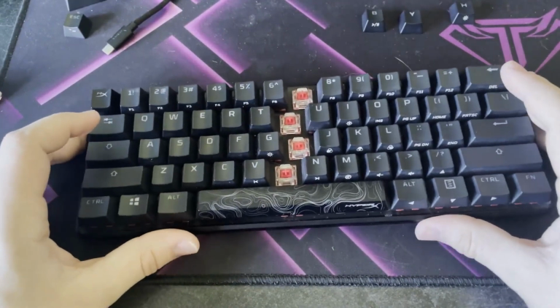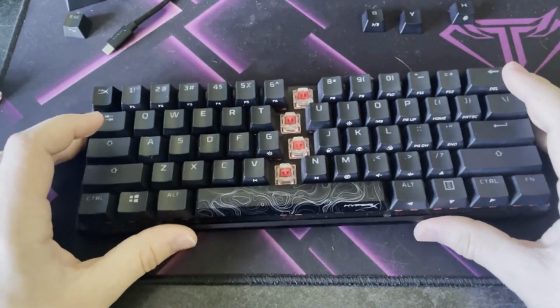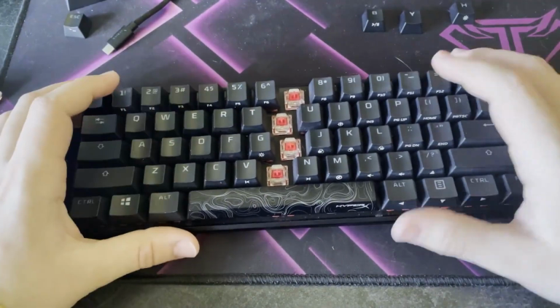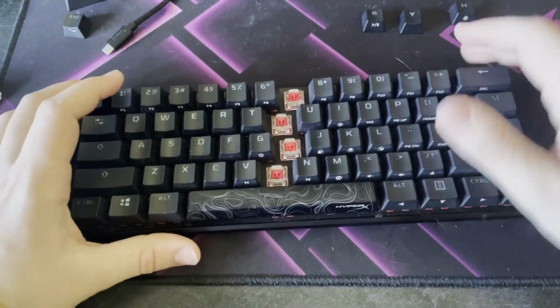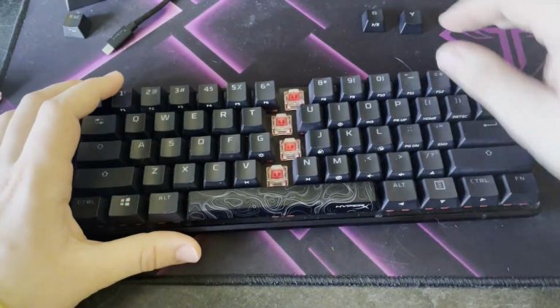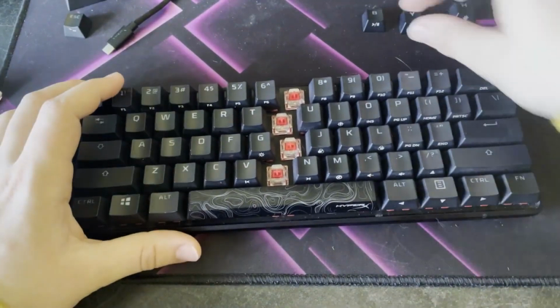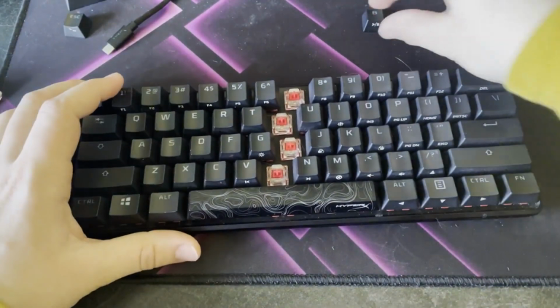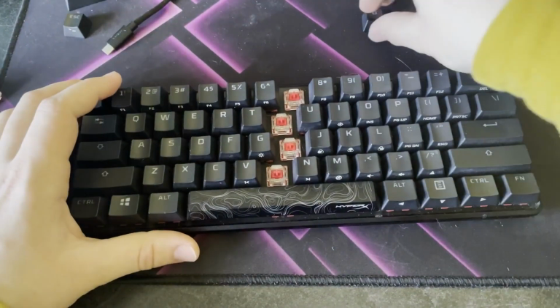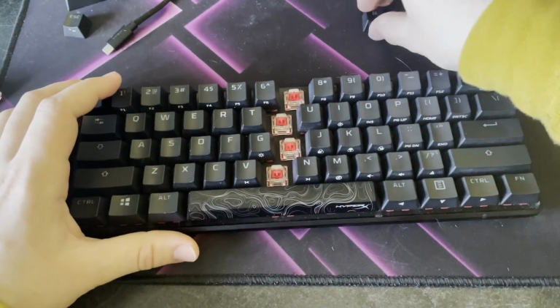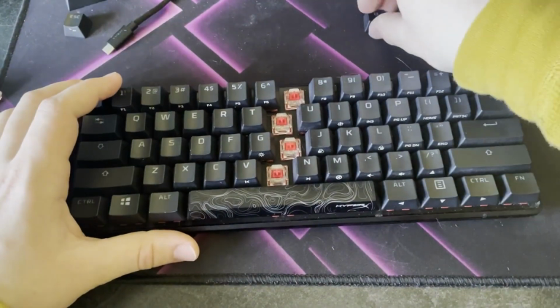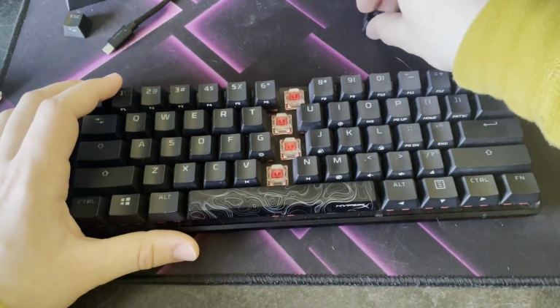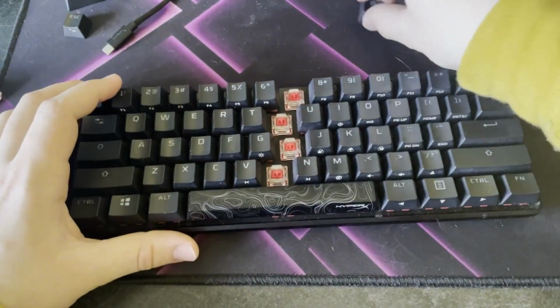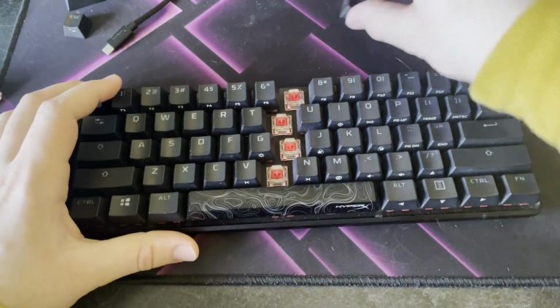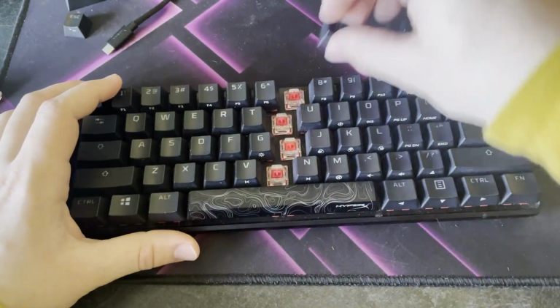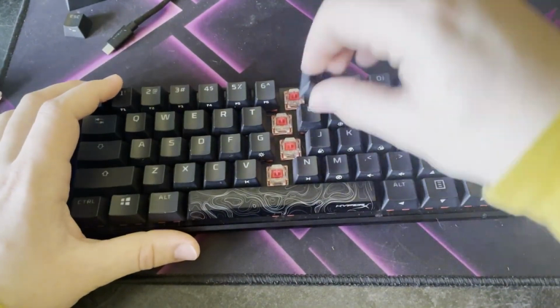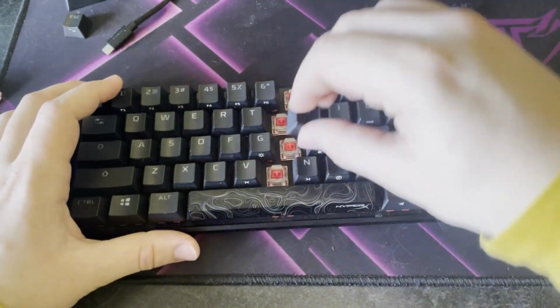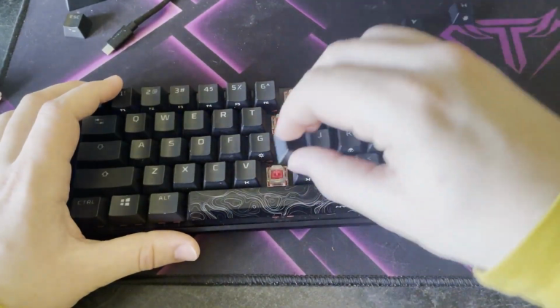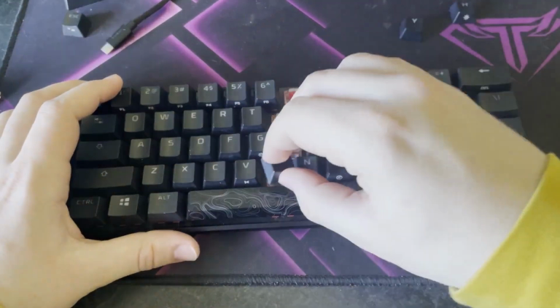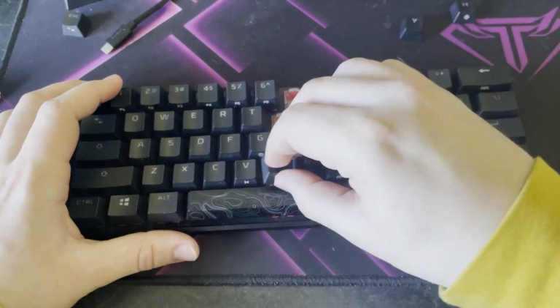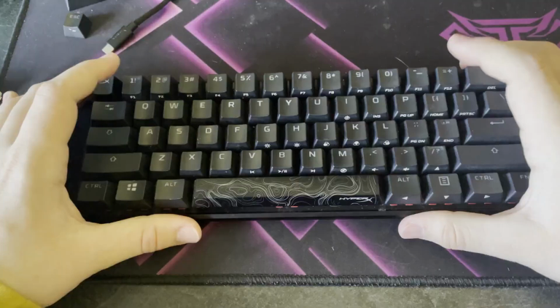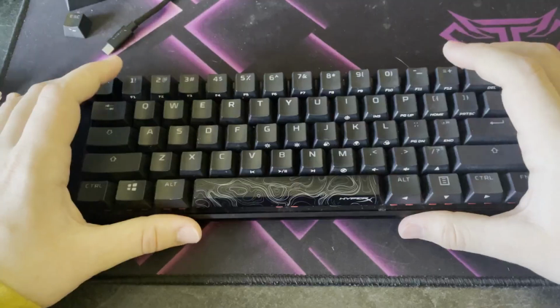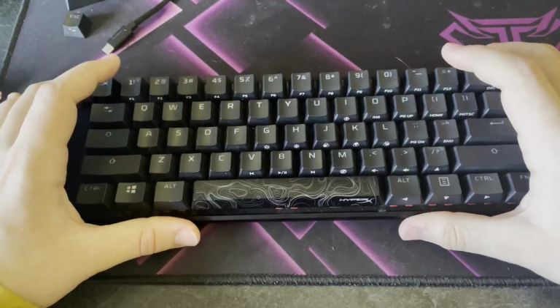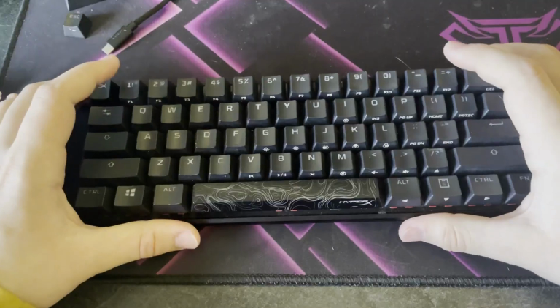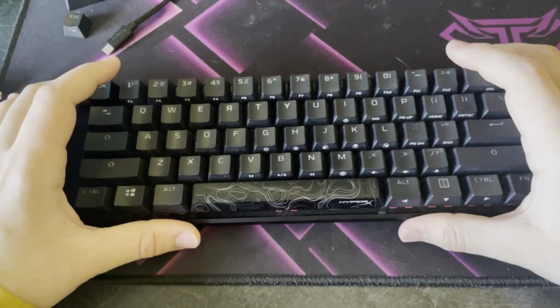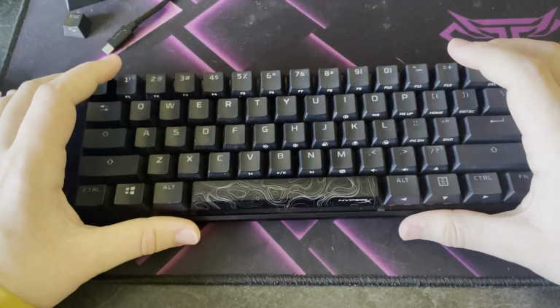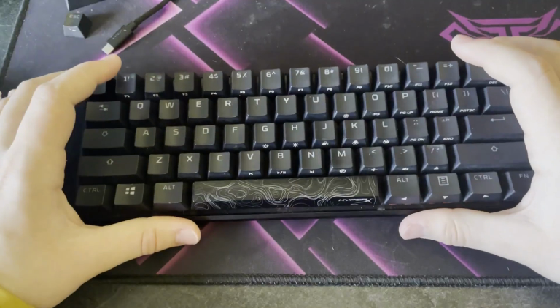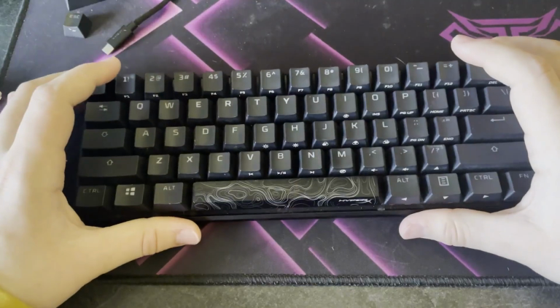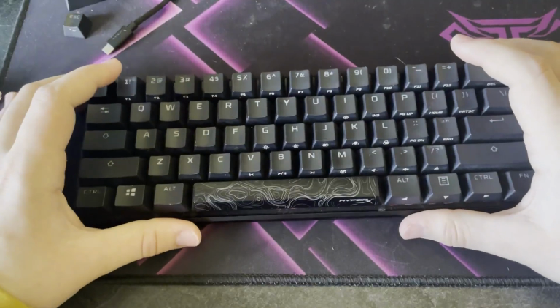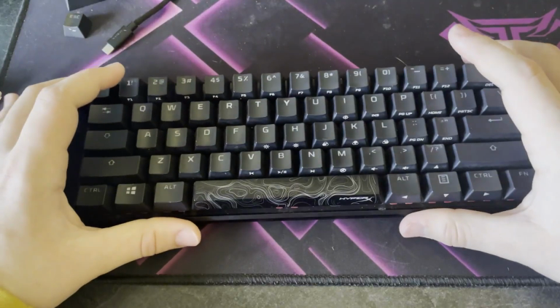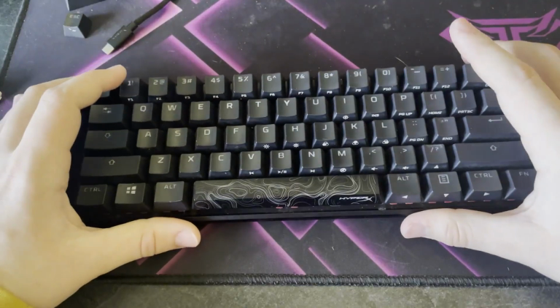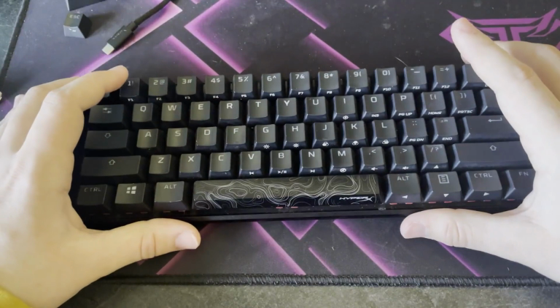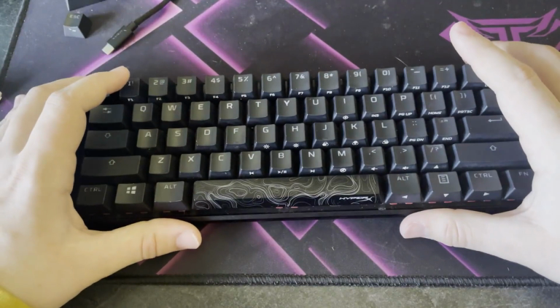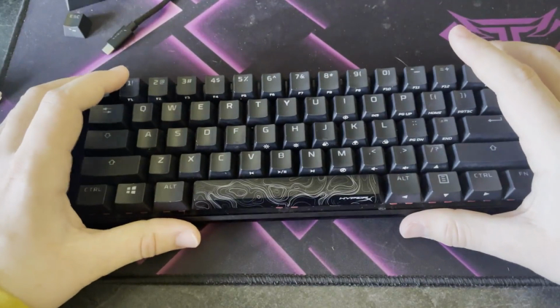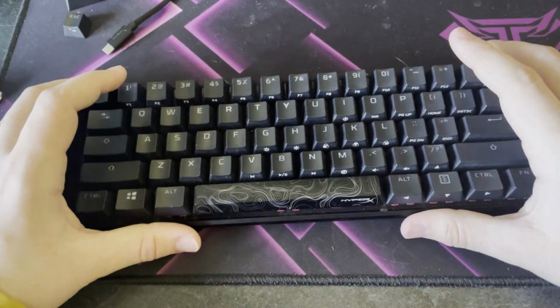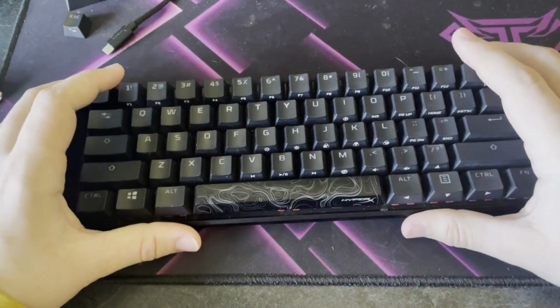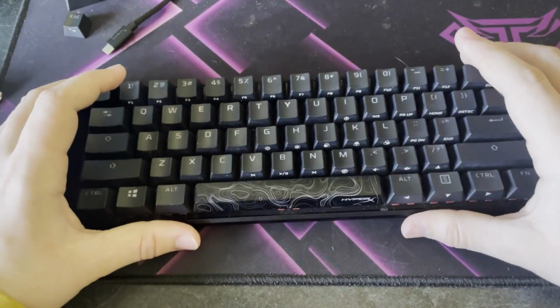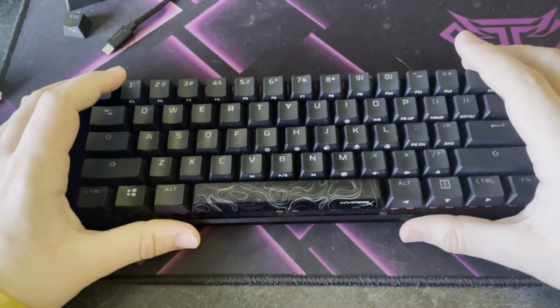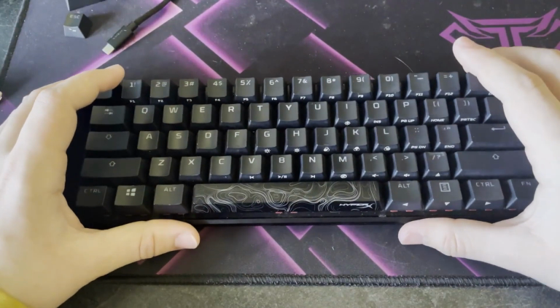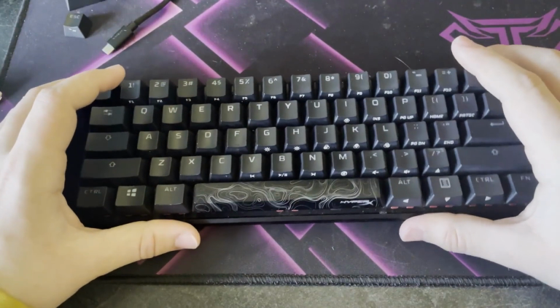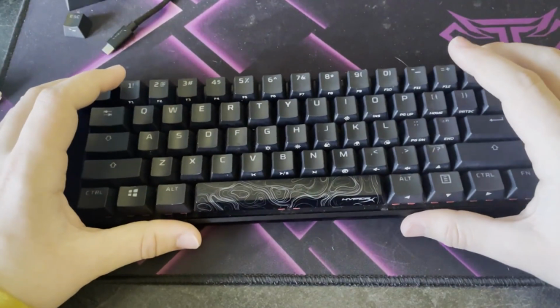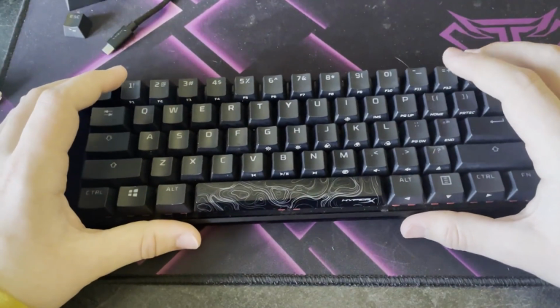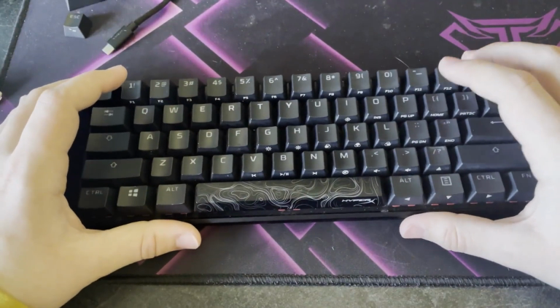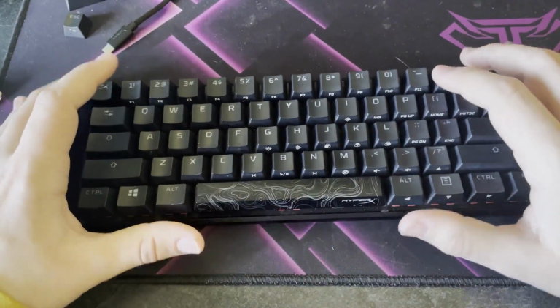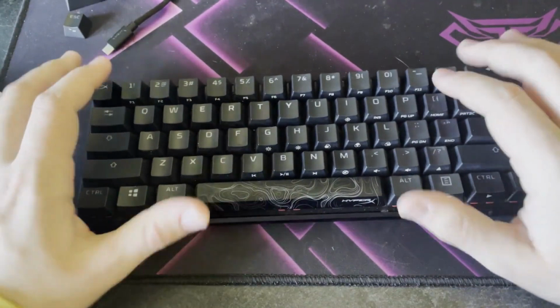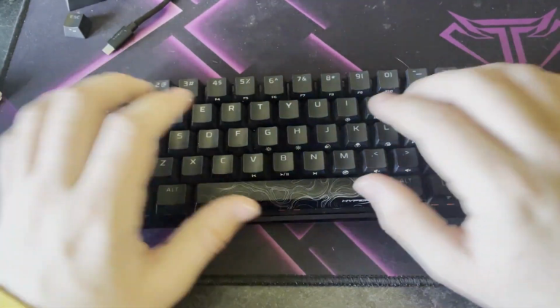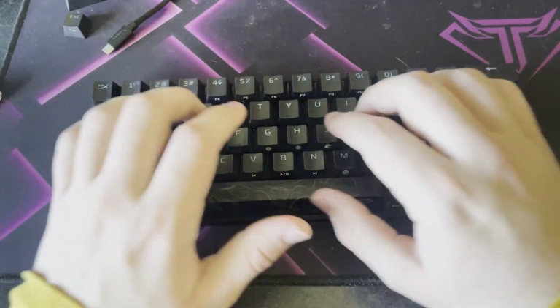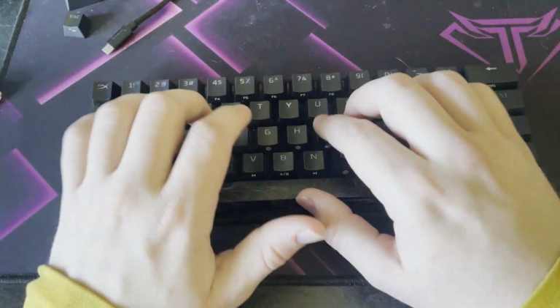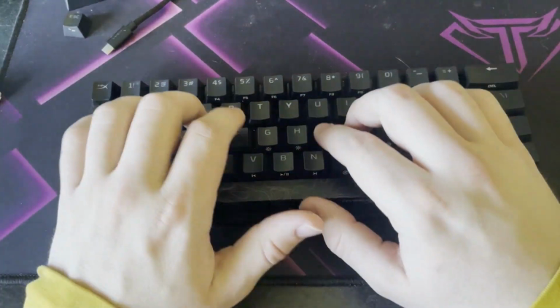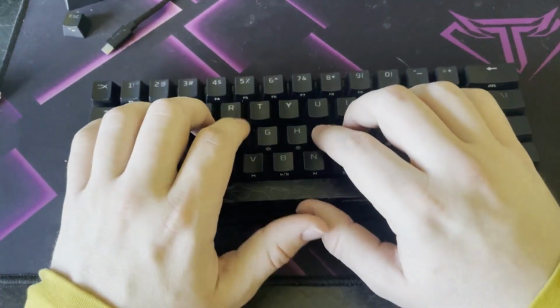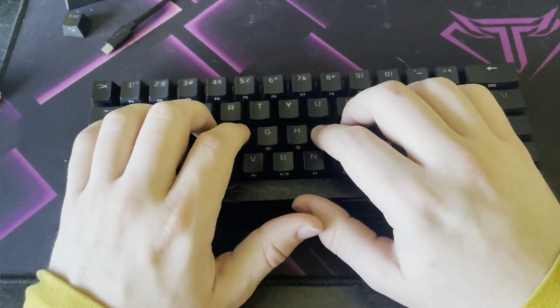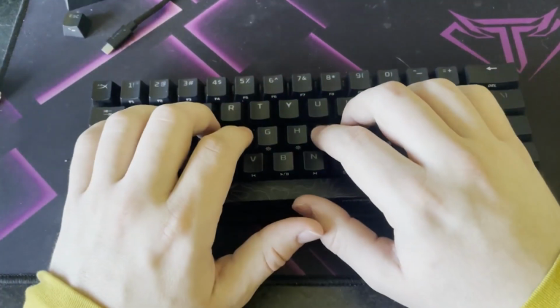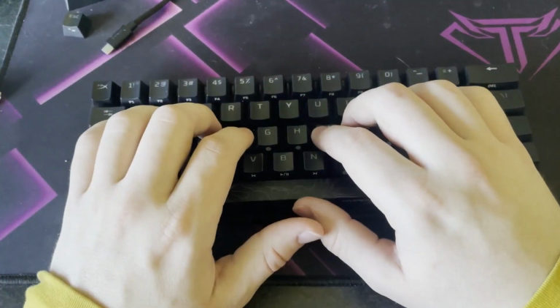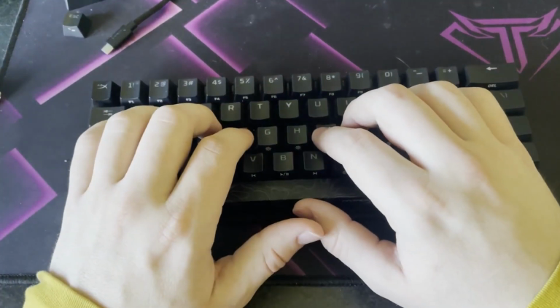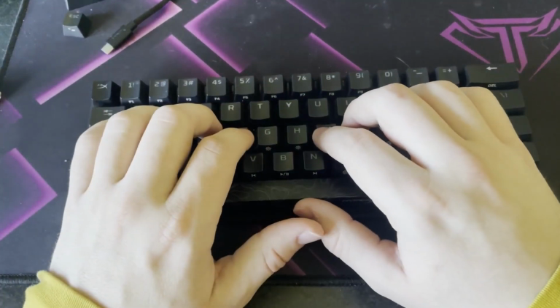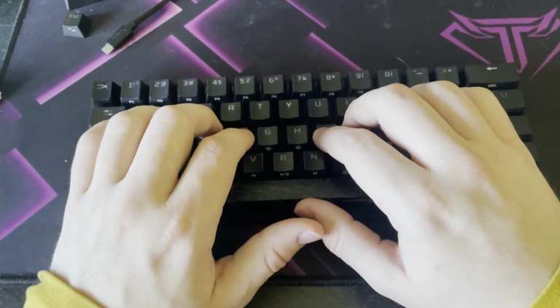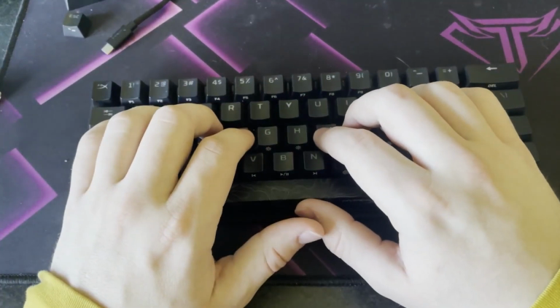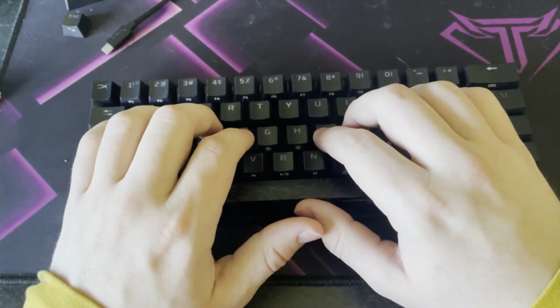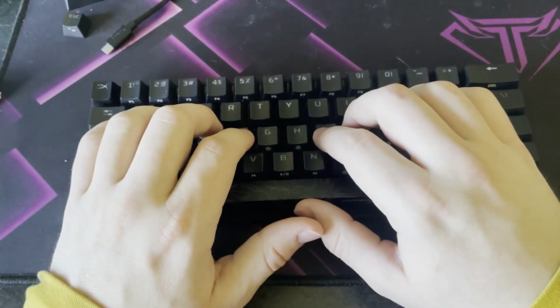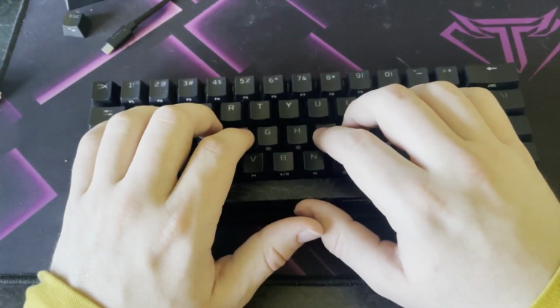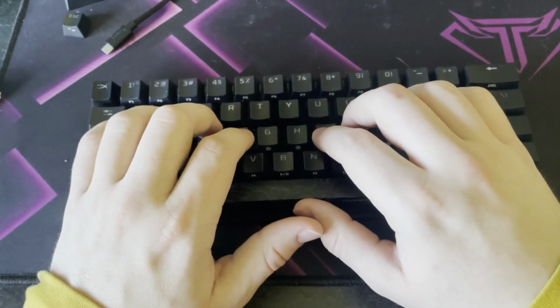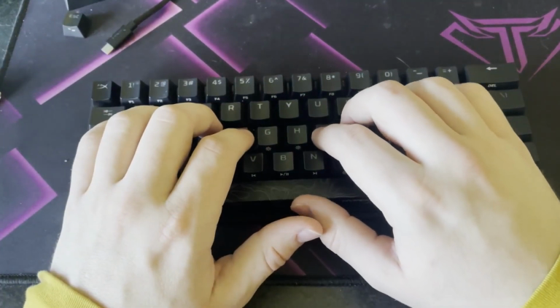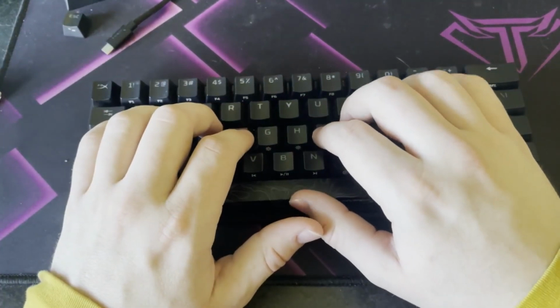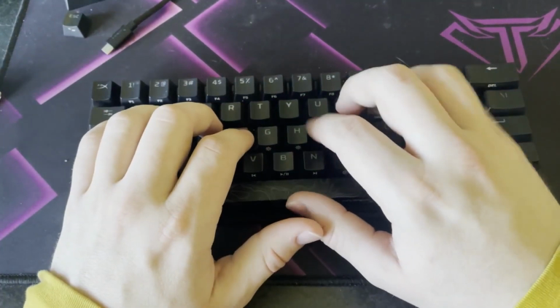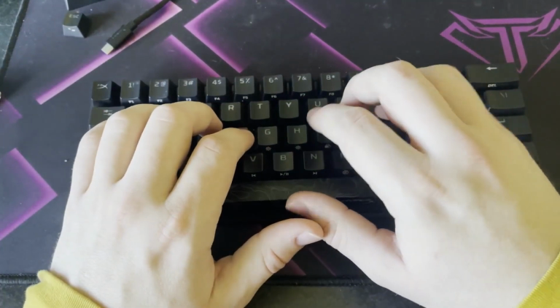I'll do a quick typing test. If you buy the one with the red switches, this is what it will sound like.